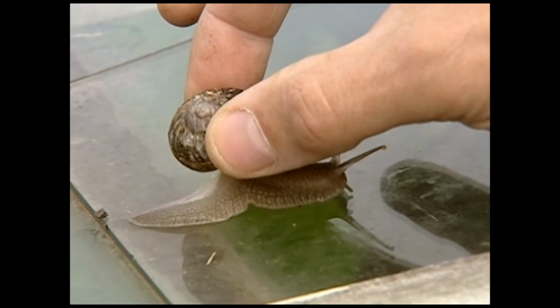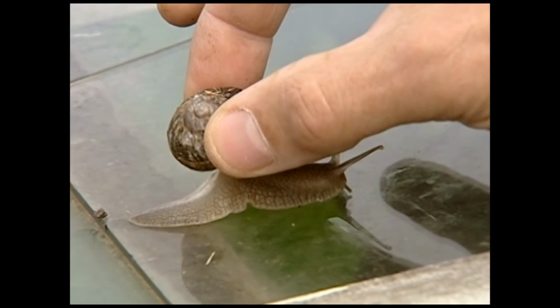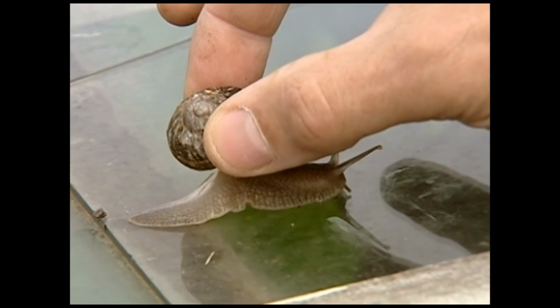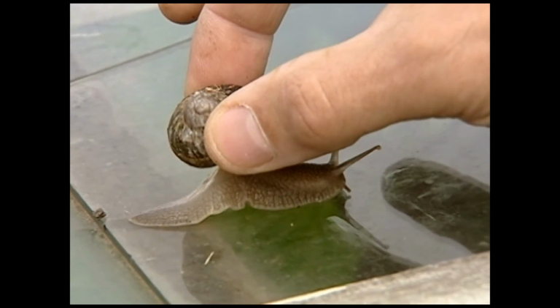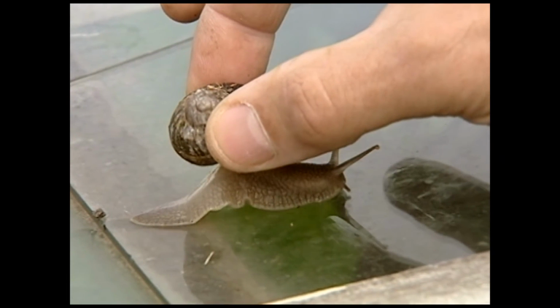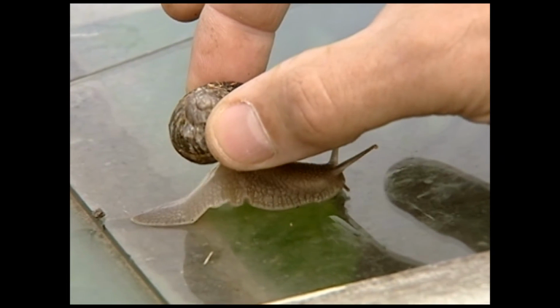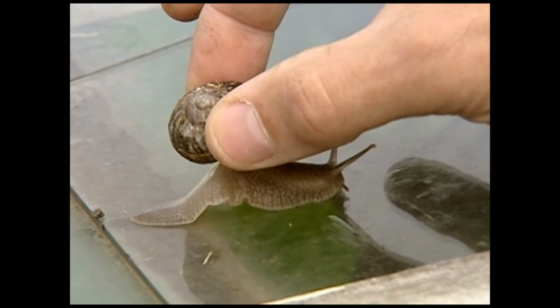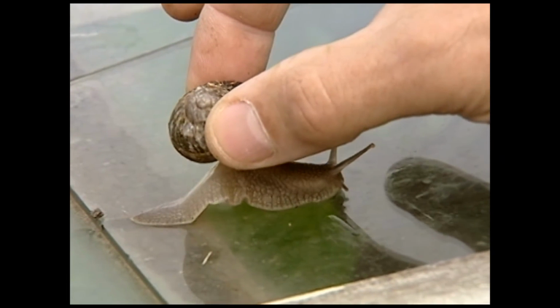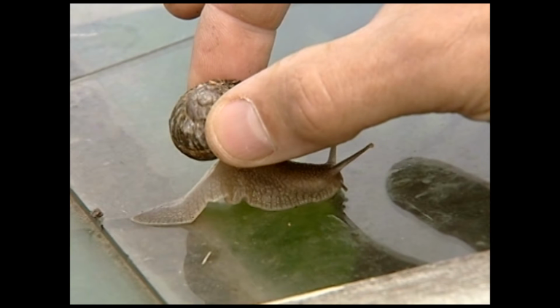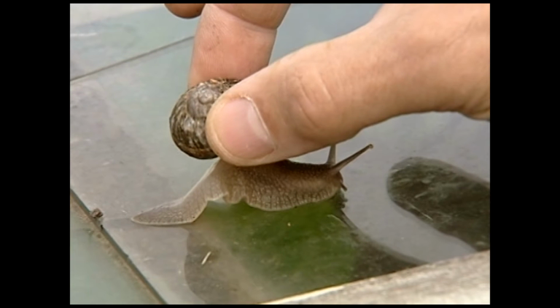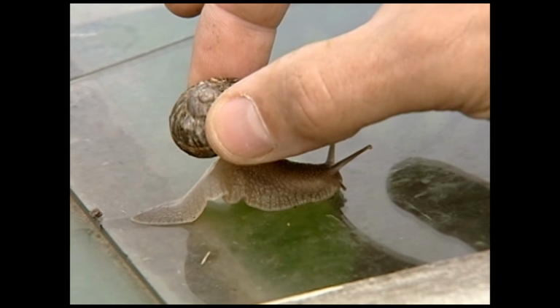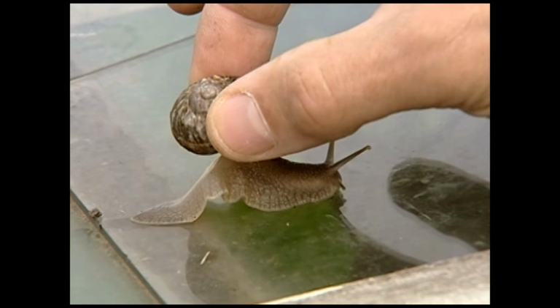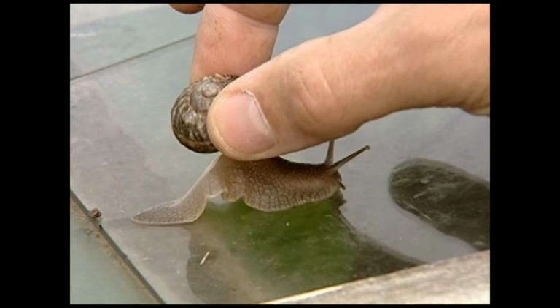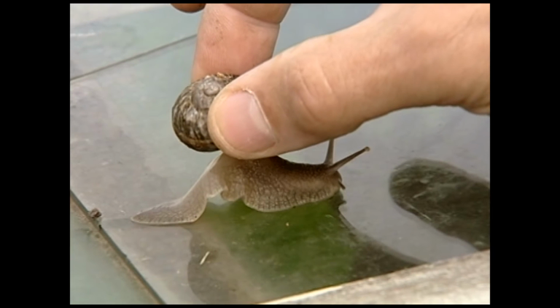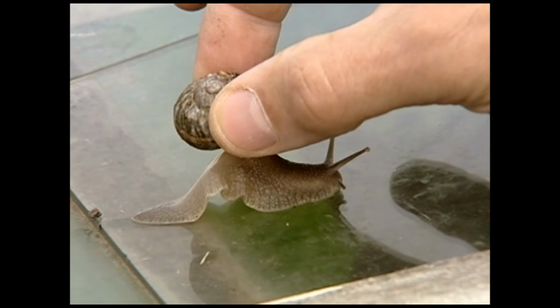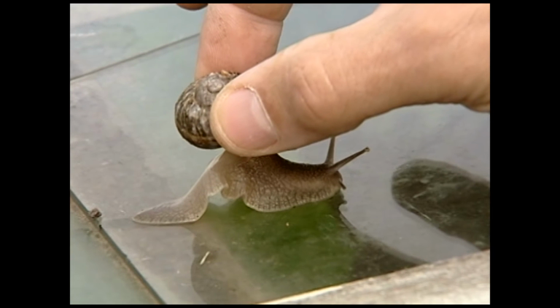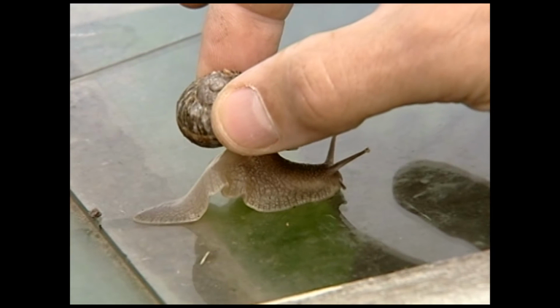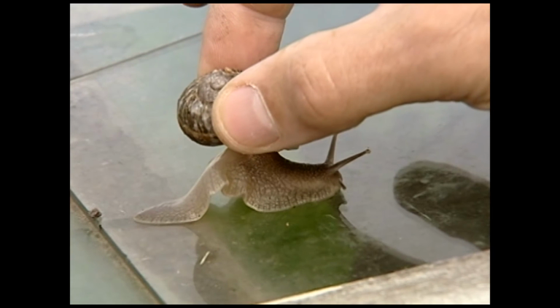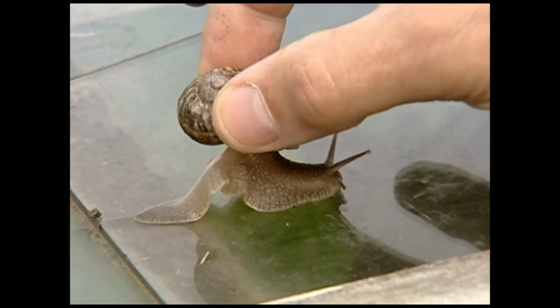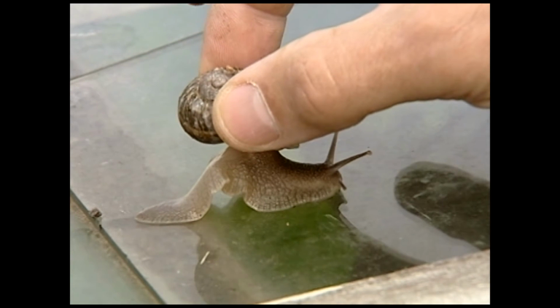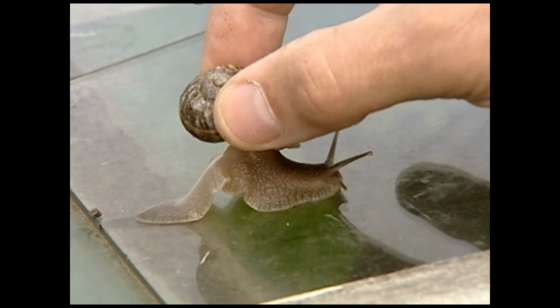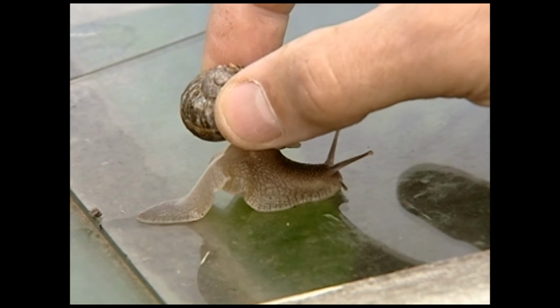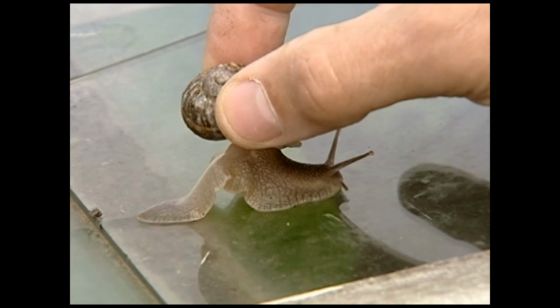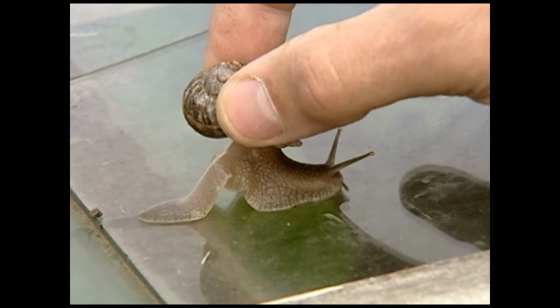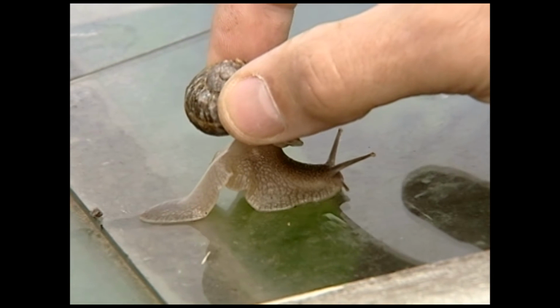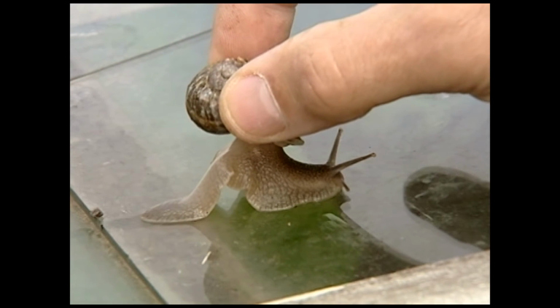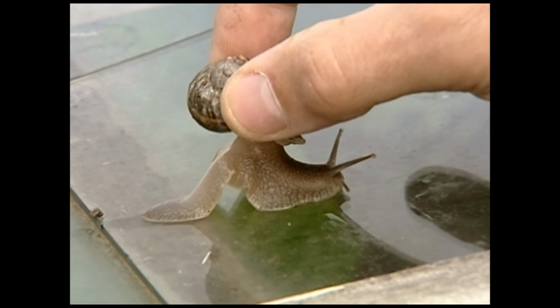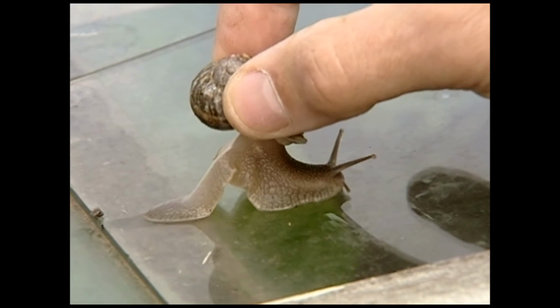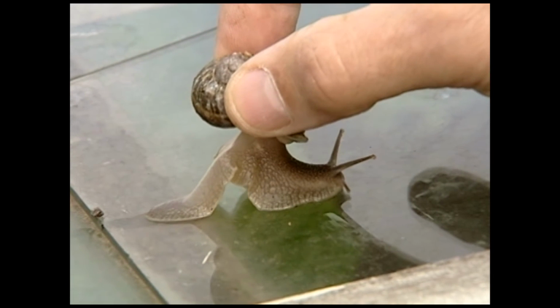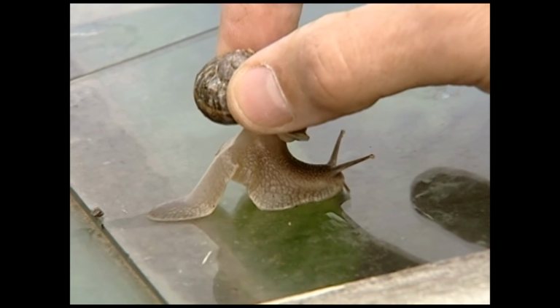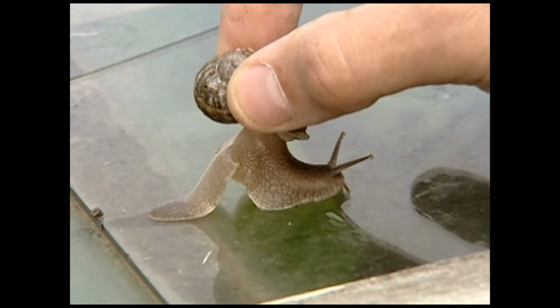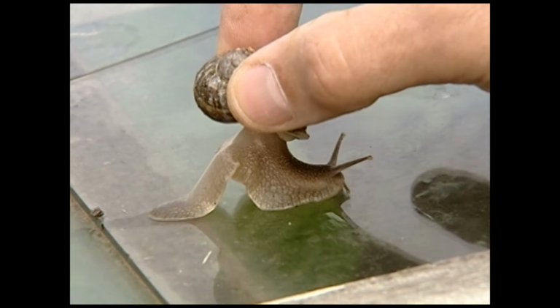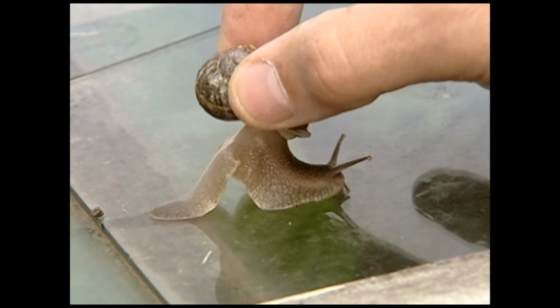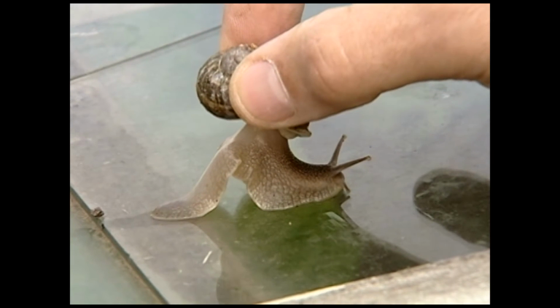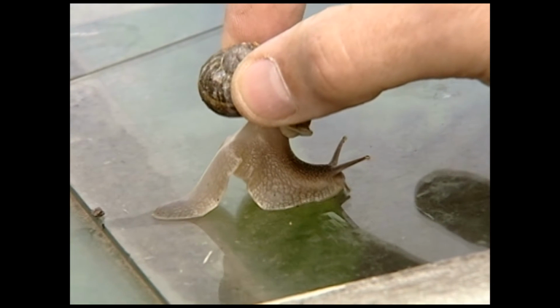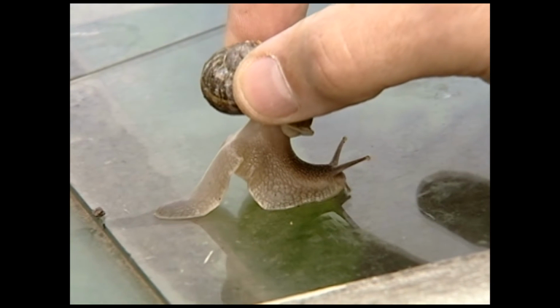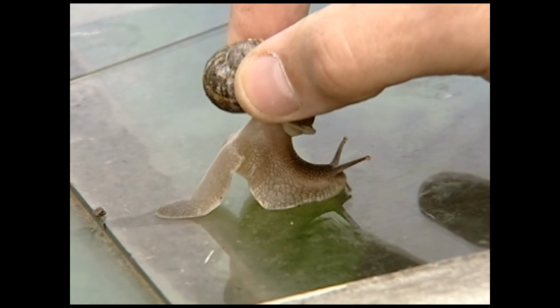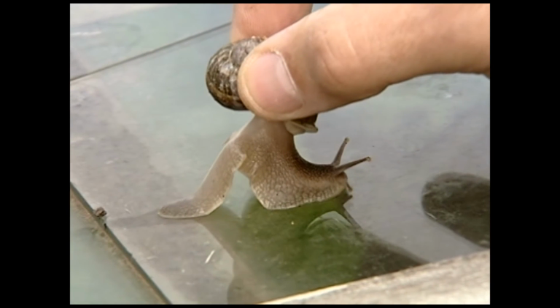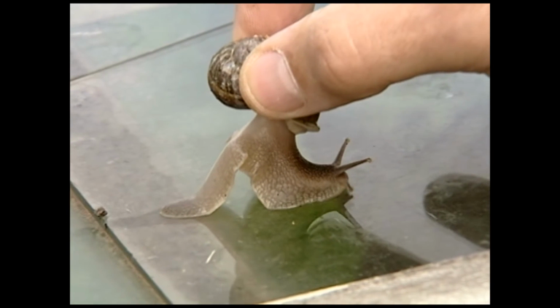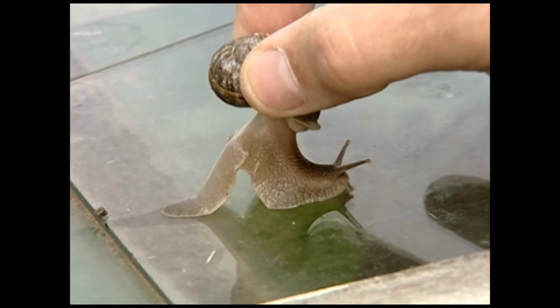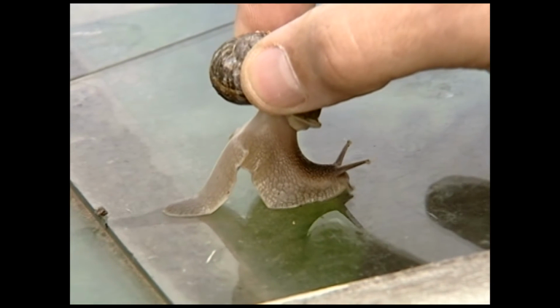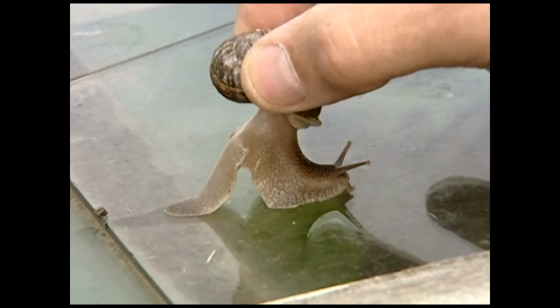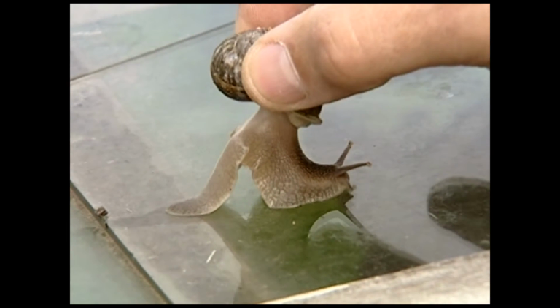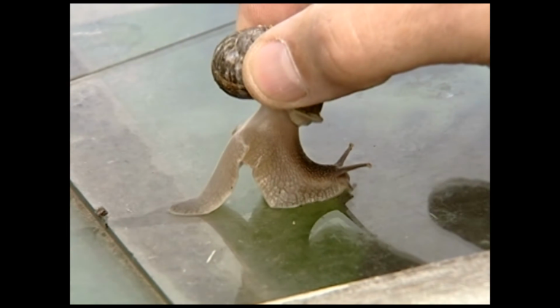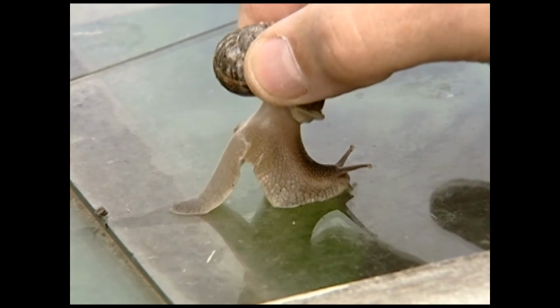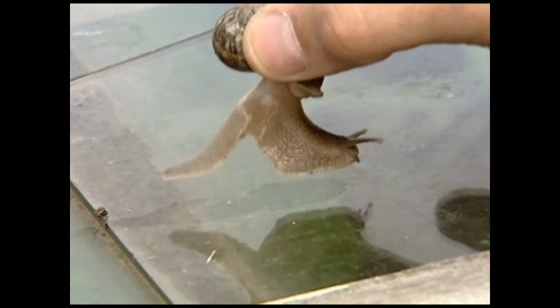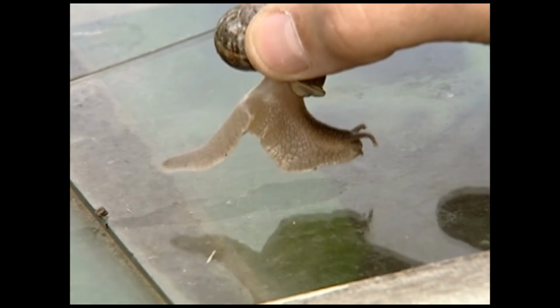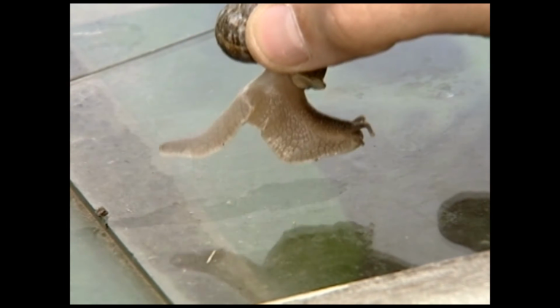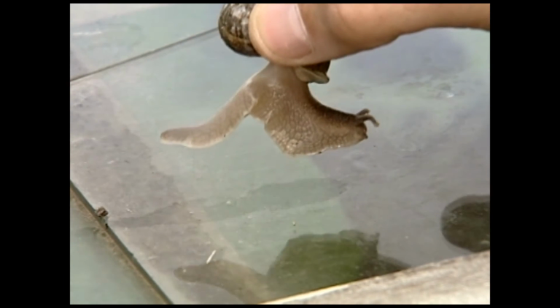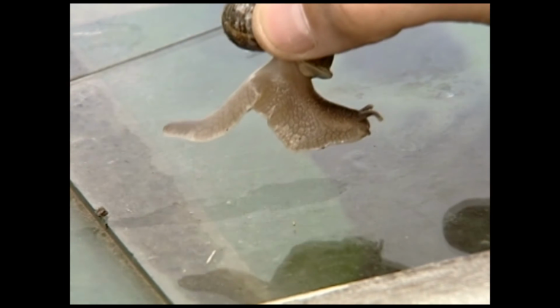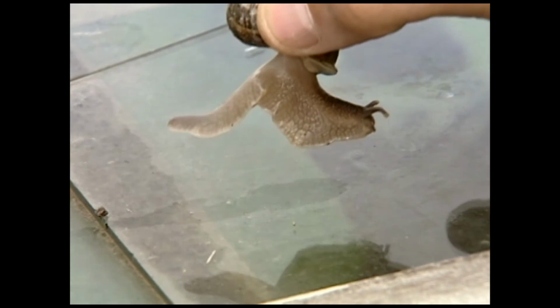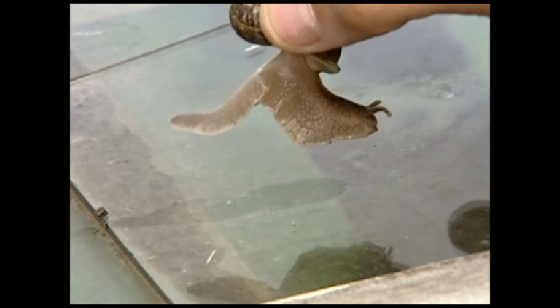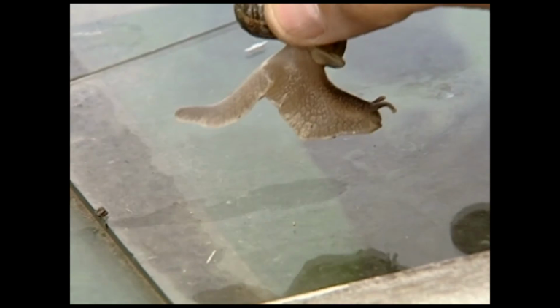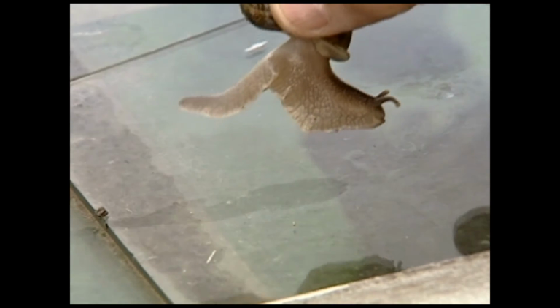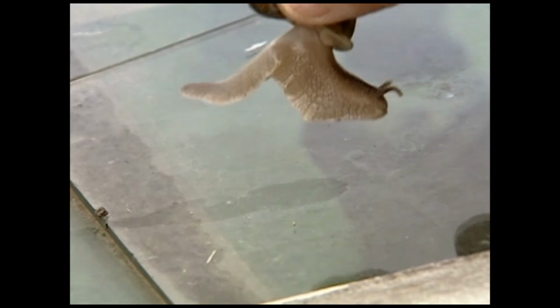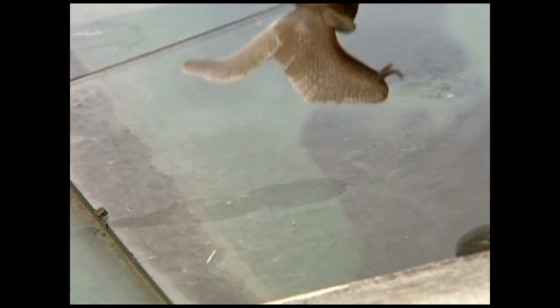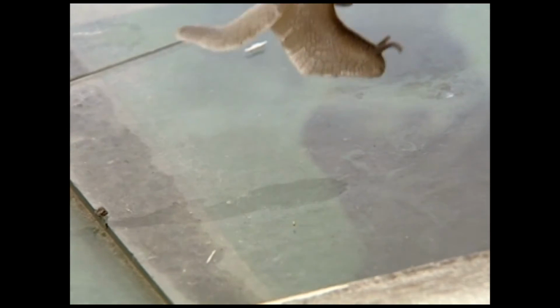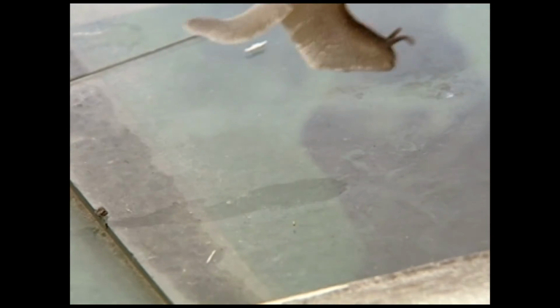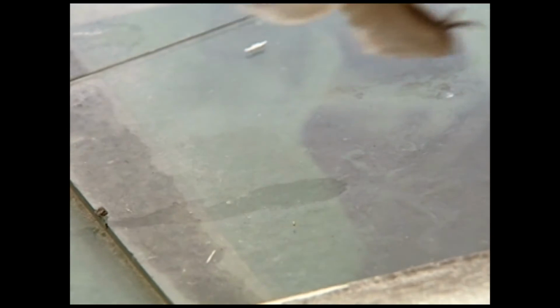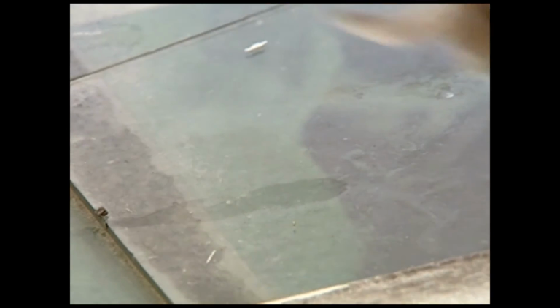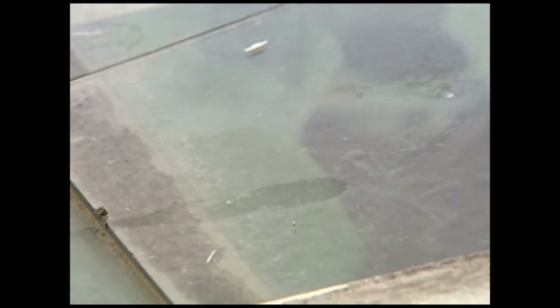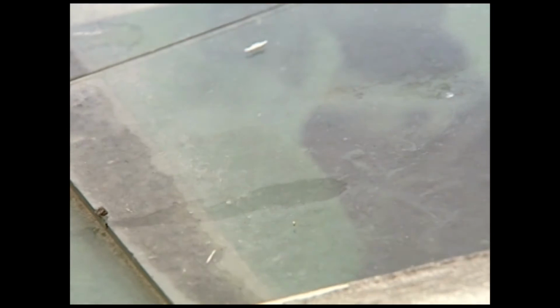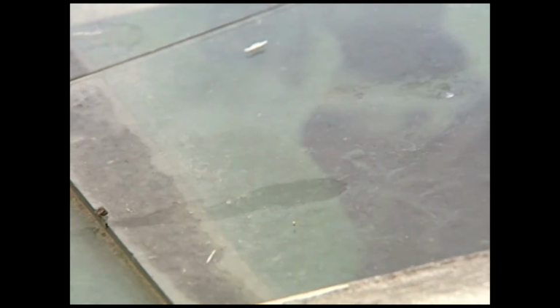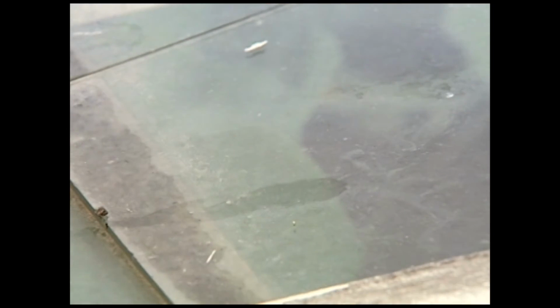A man's fingers grasp the shell and slowly pluck the snail off the glass. It leaves a long, thin, wet mark.